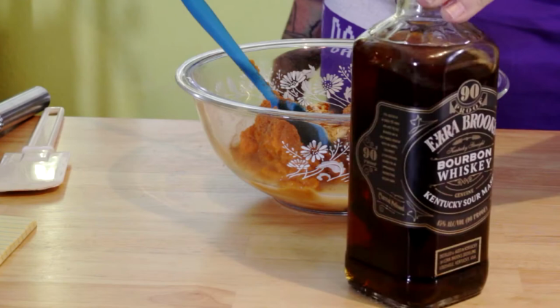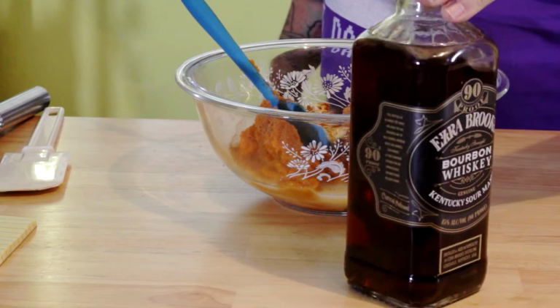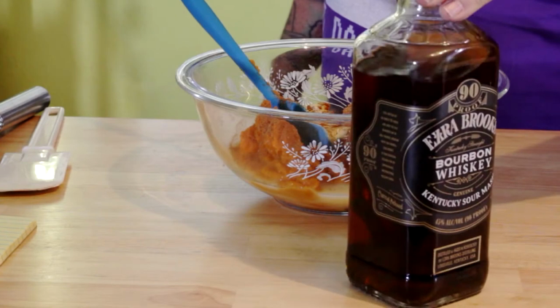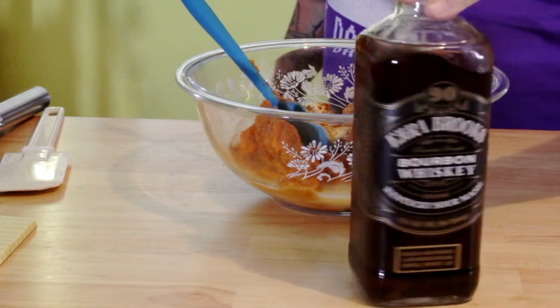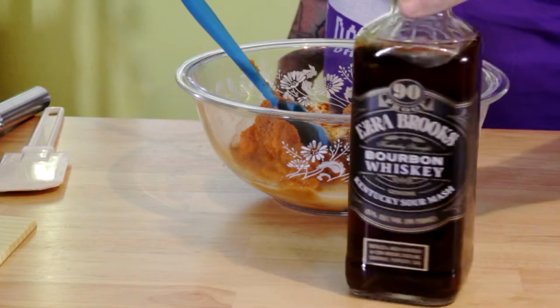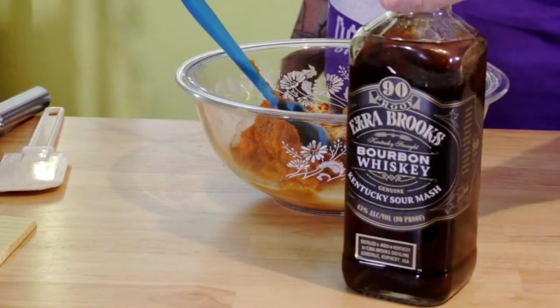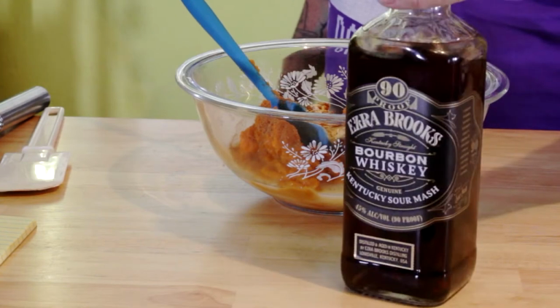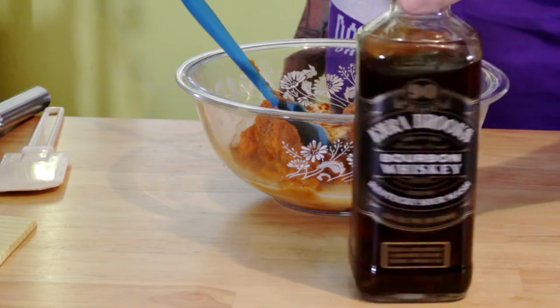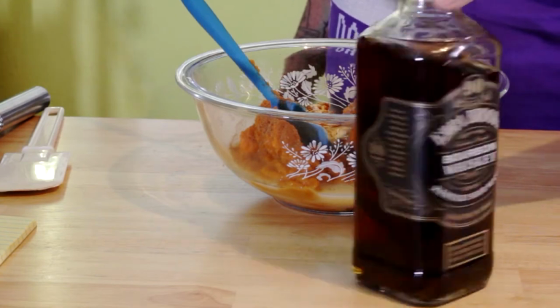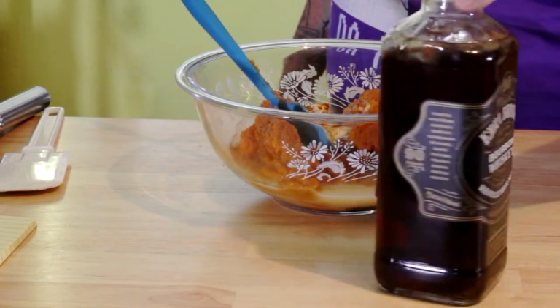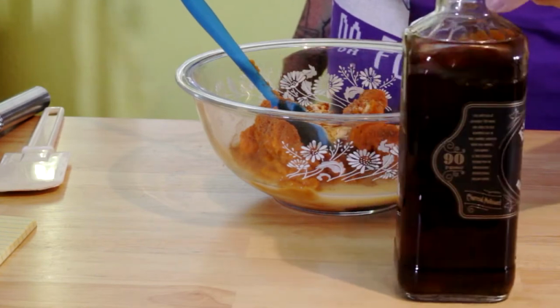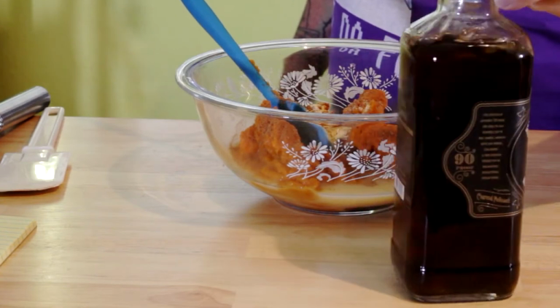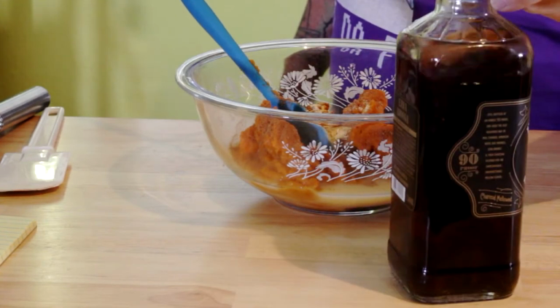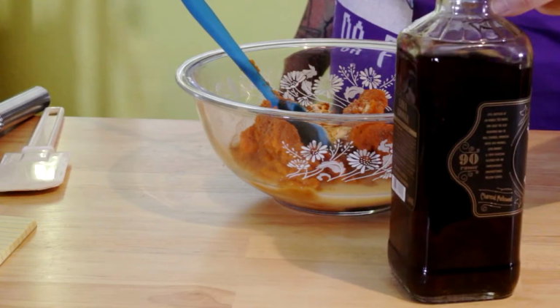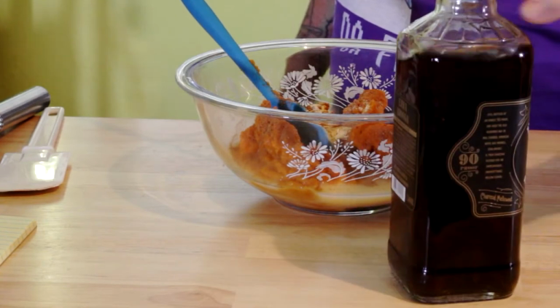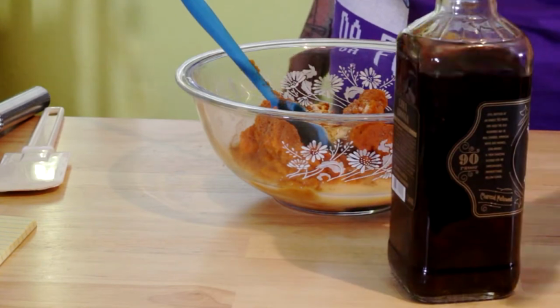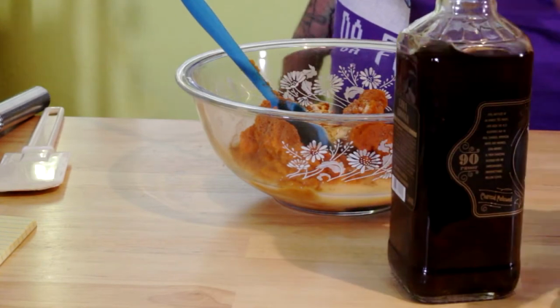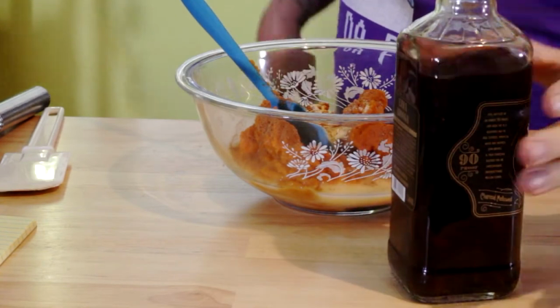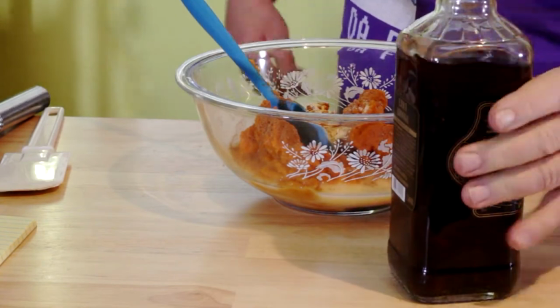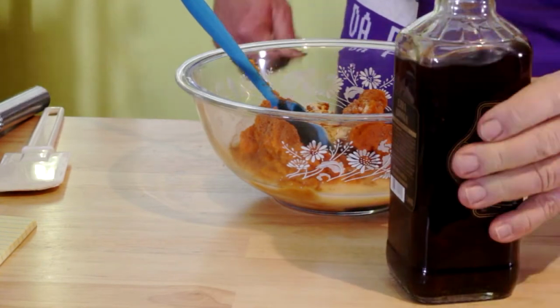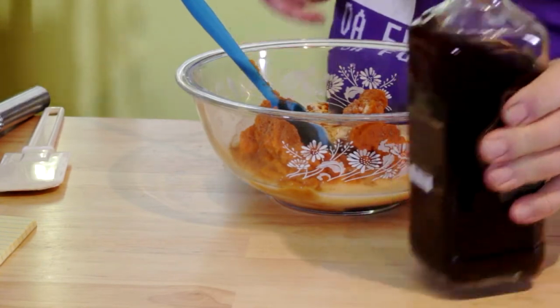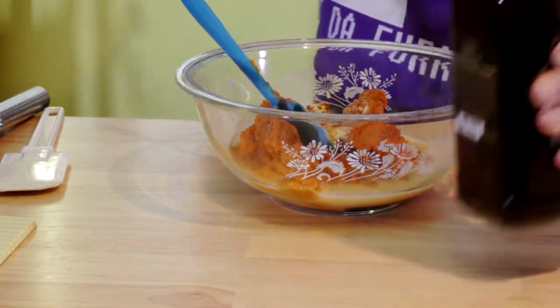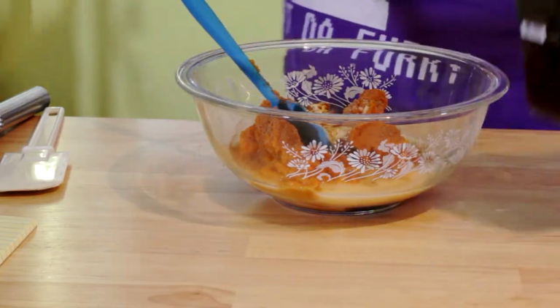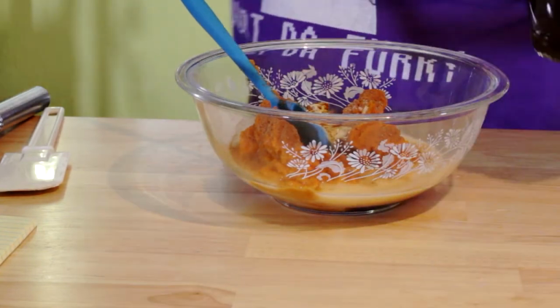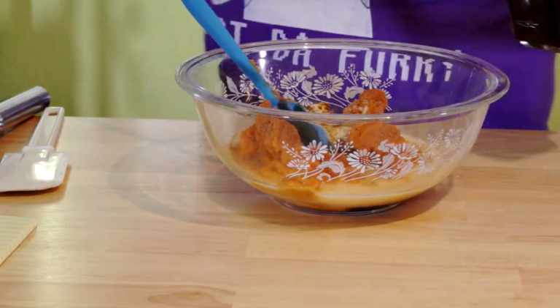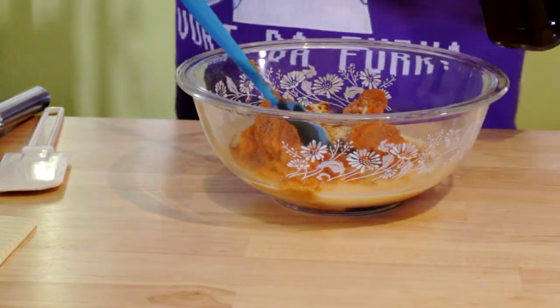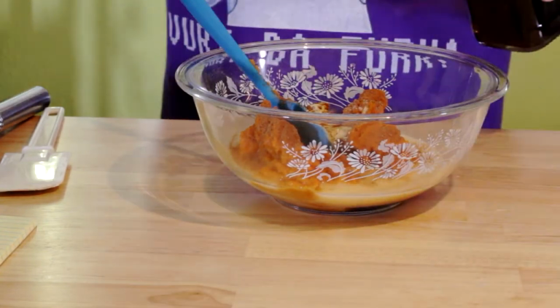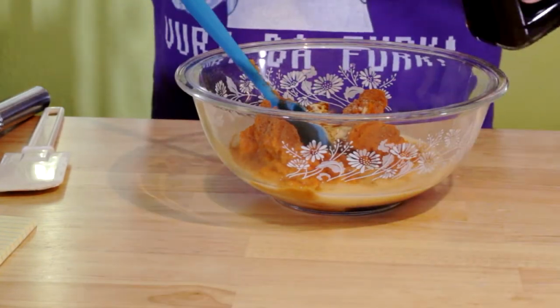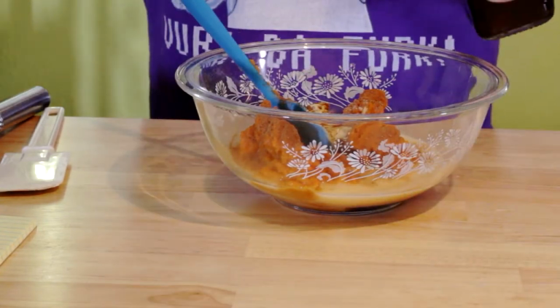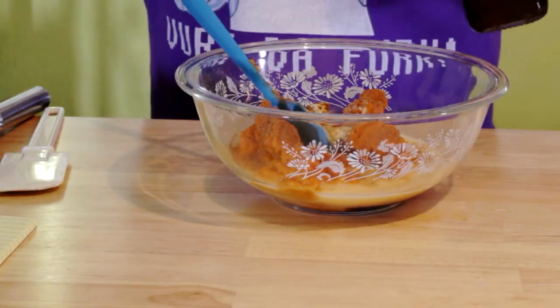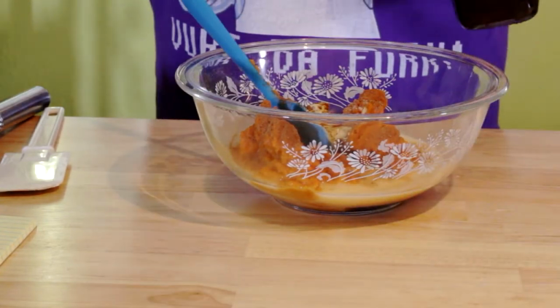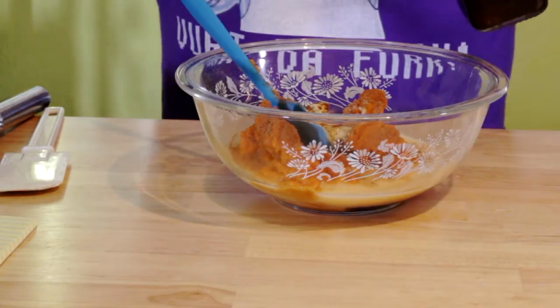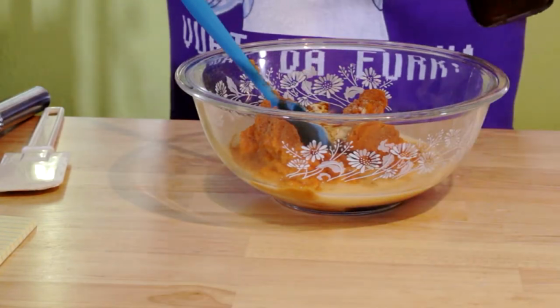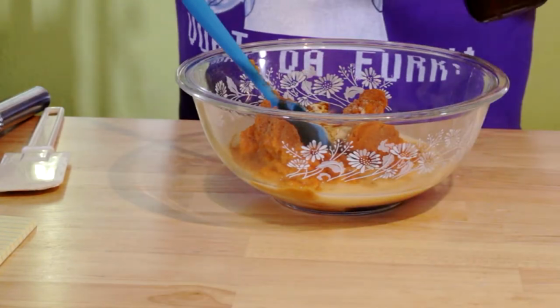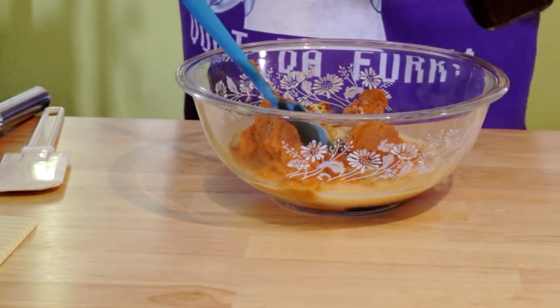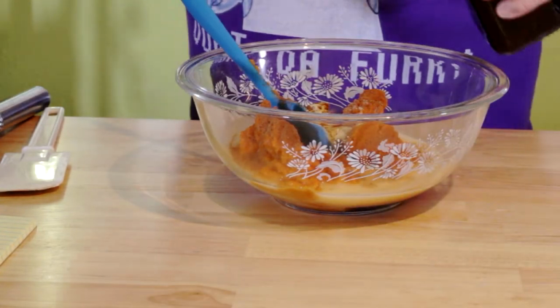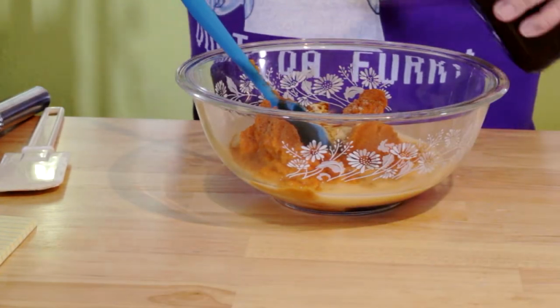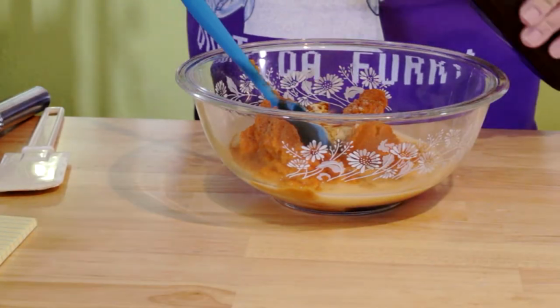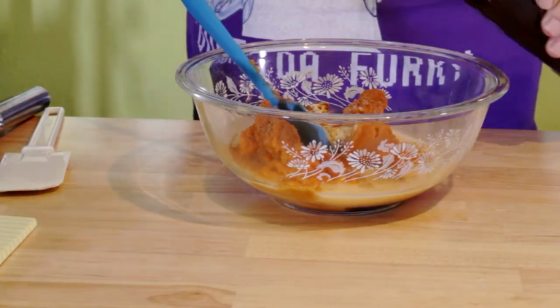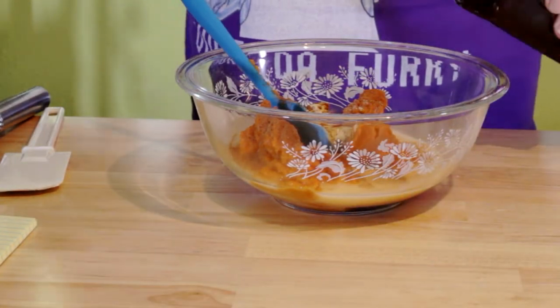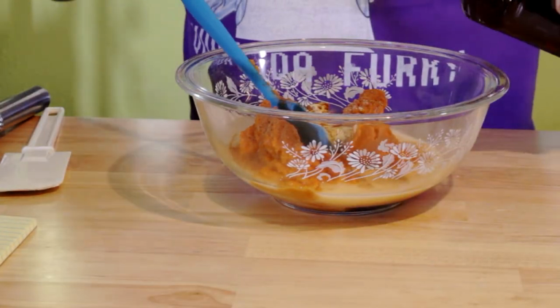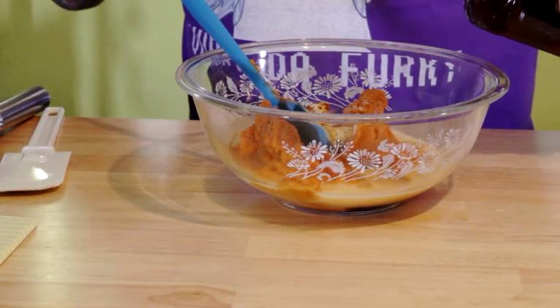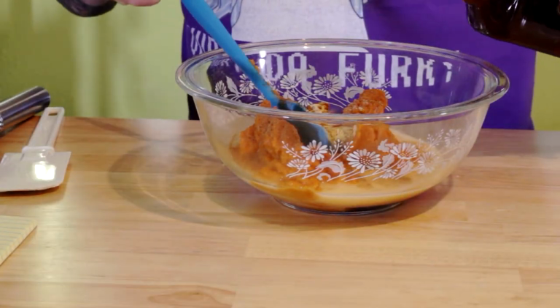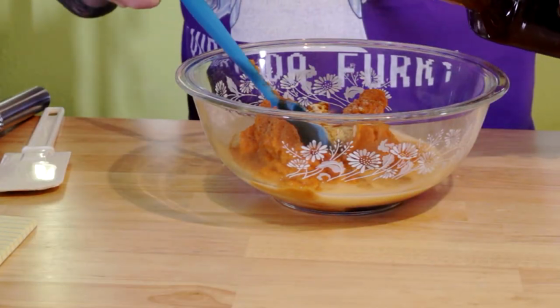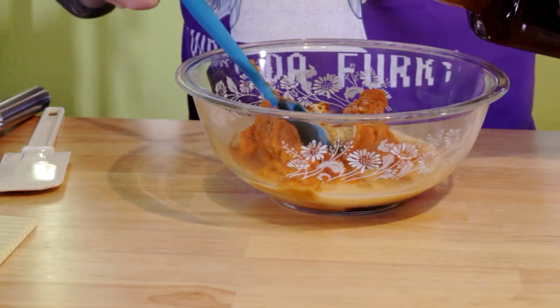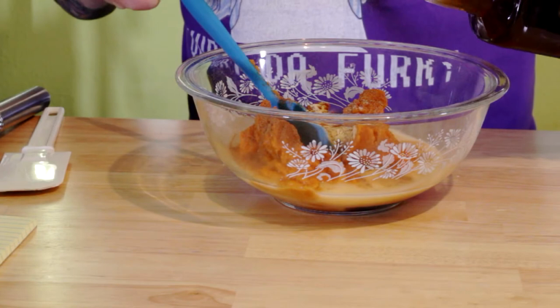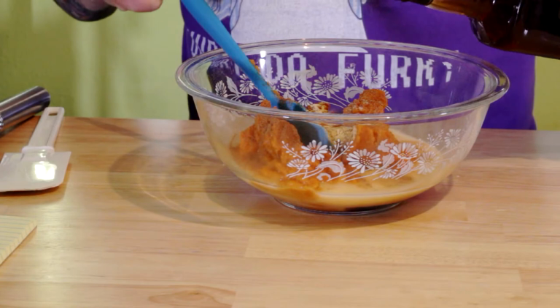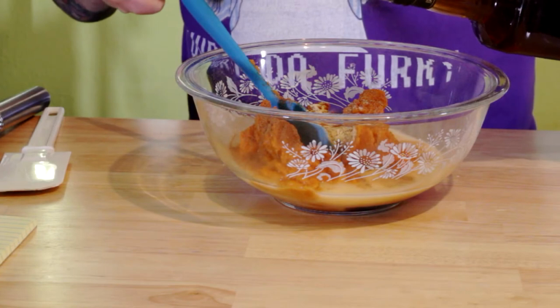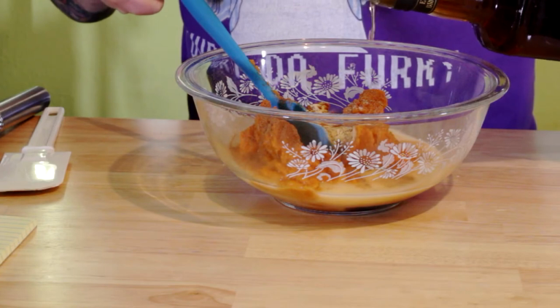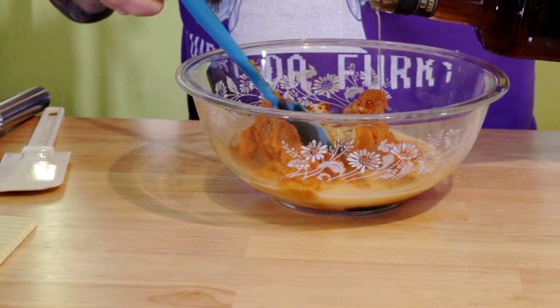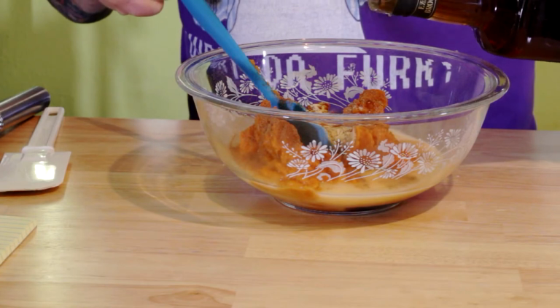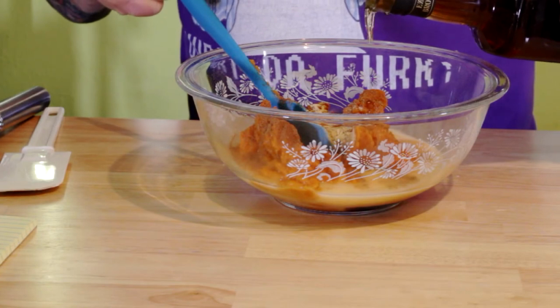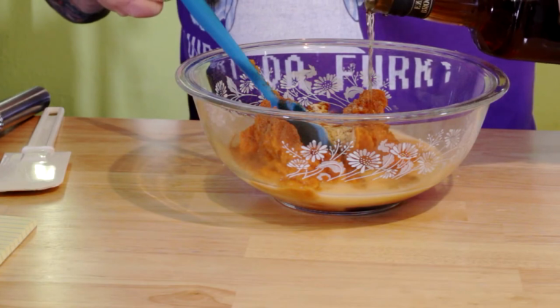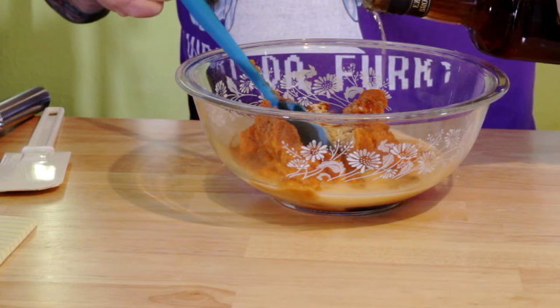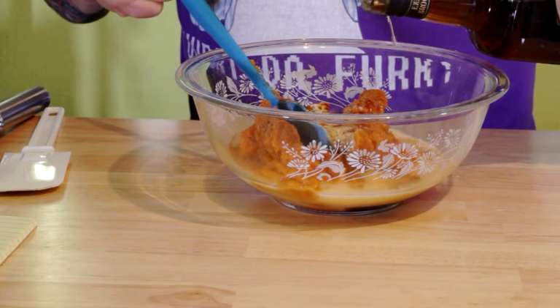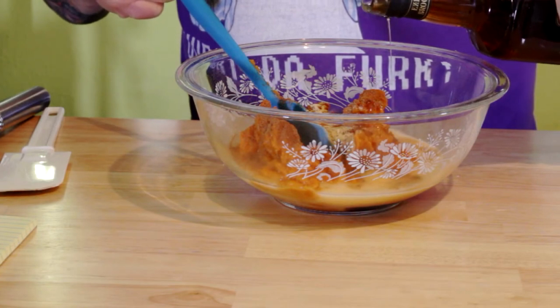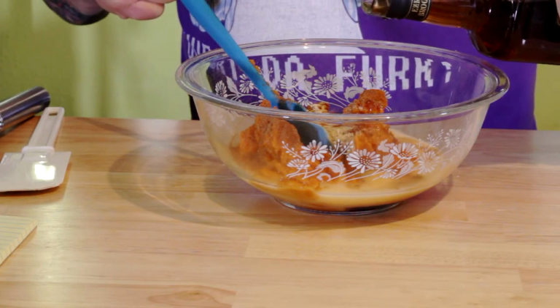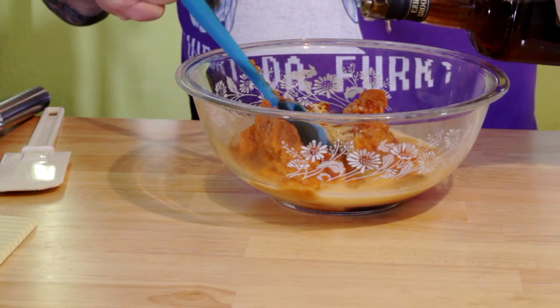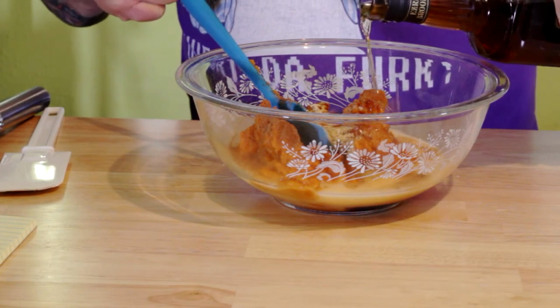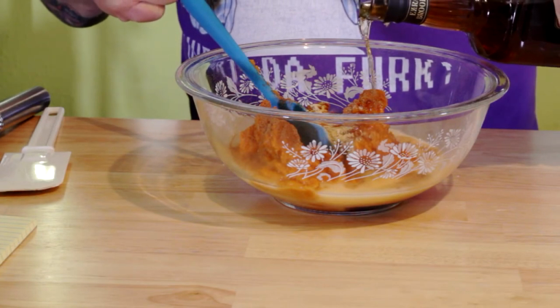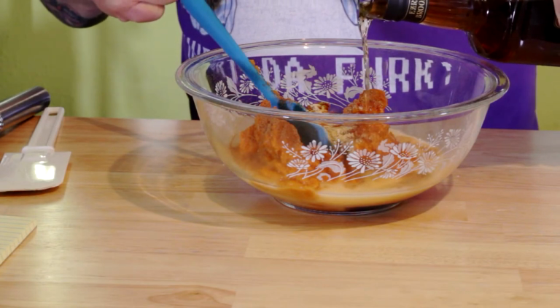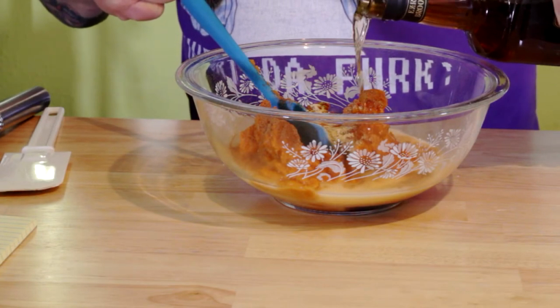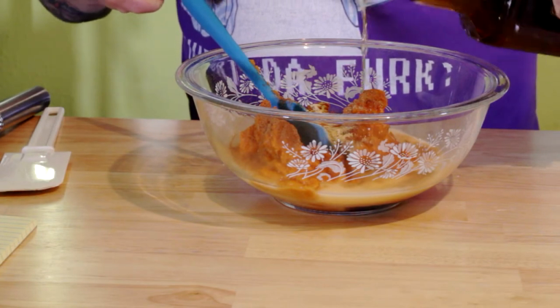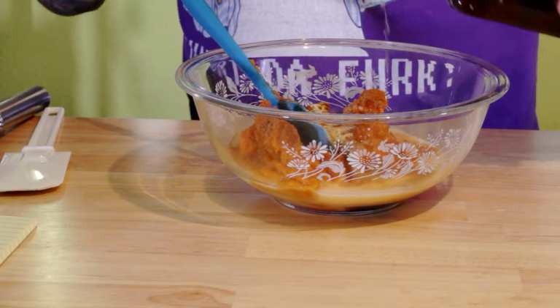Put about a dozen vanilla beans in your bourbon — check my channel, I've got a video showing you how to make it. It's real simple.